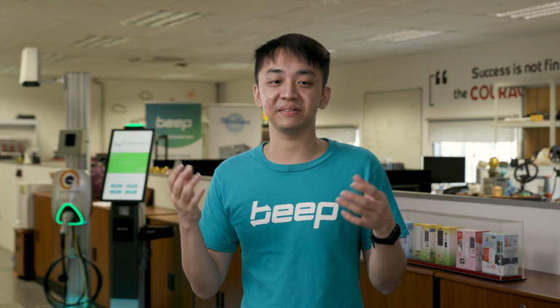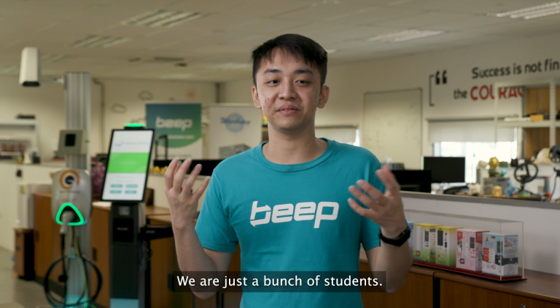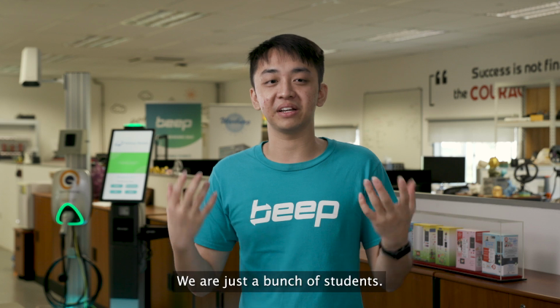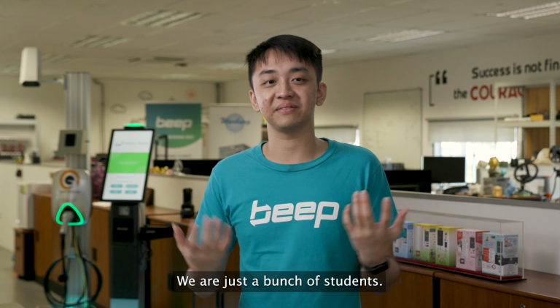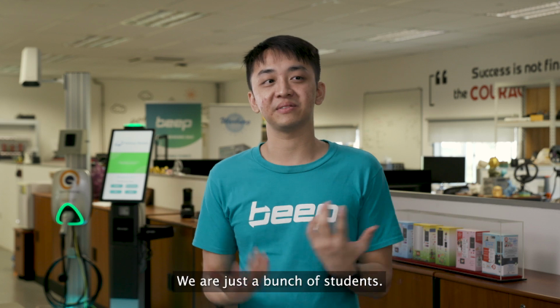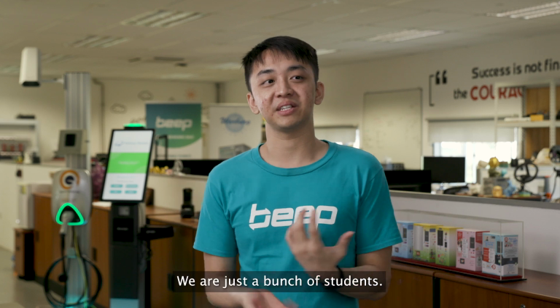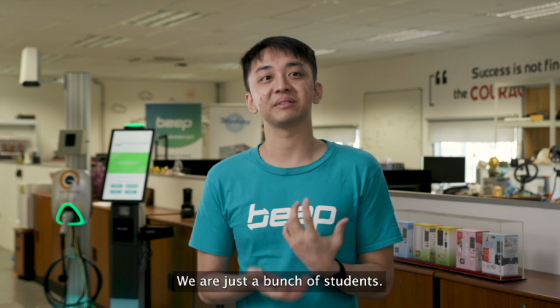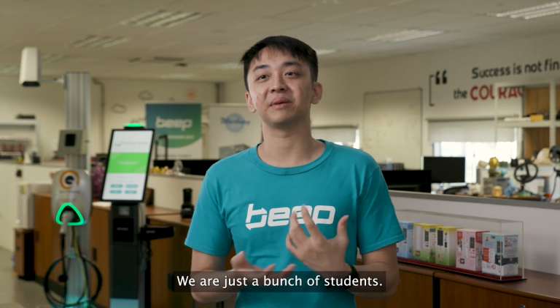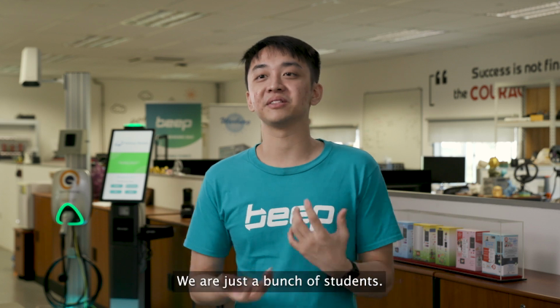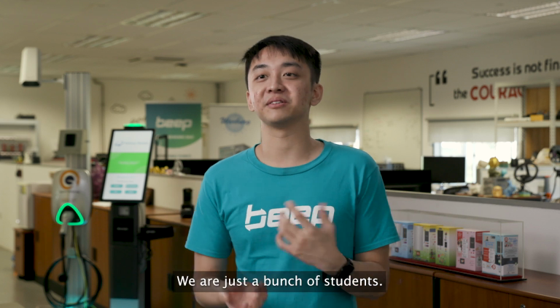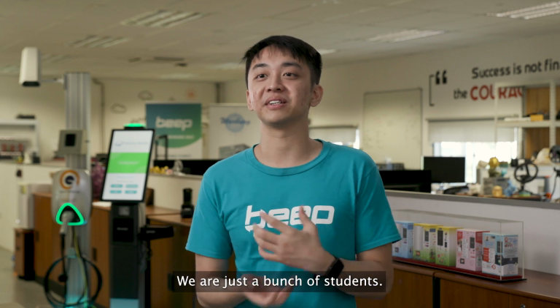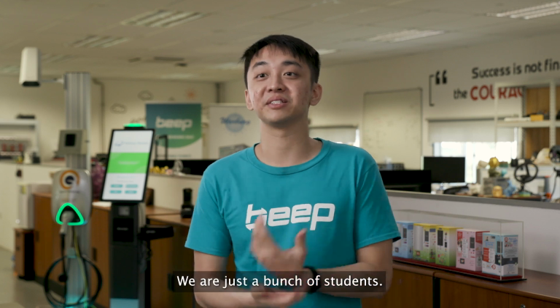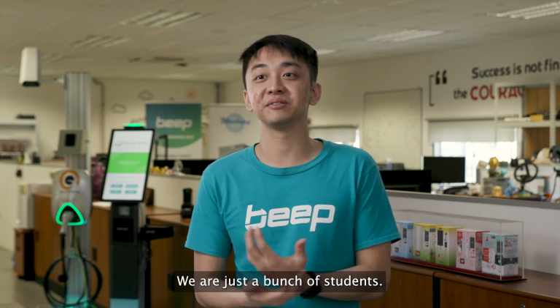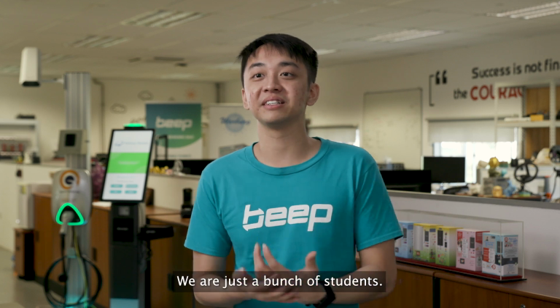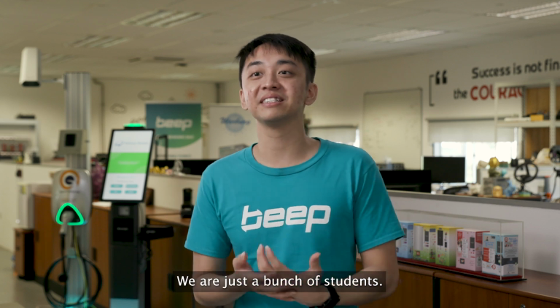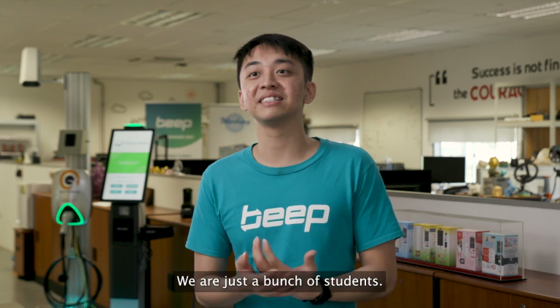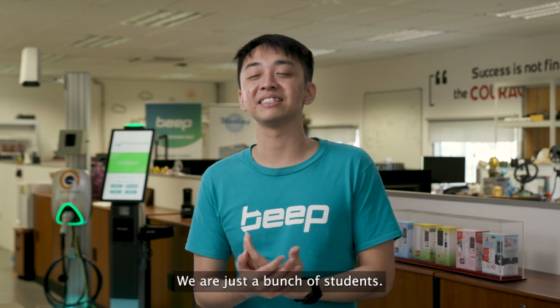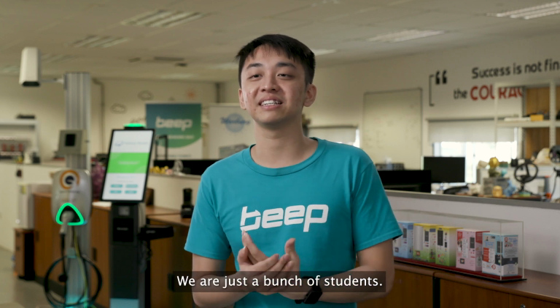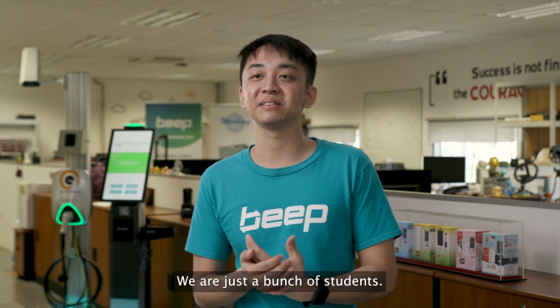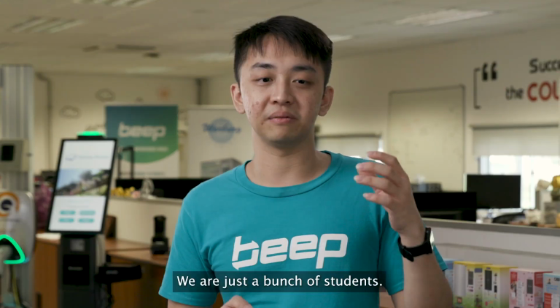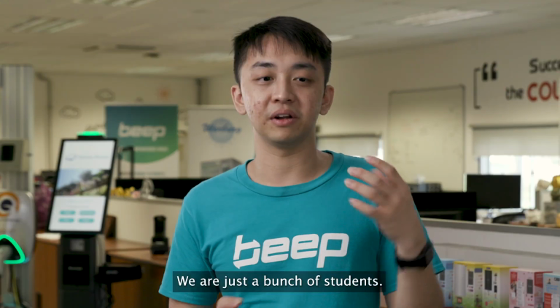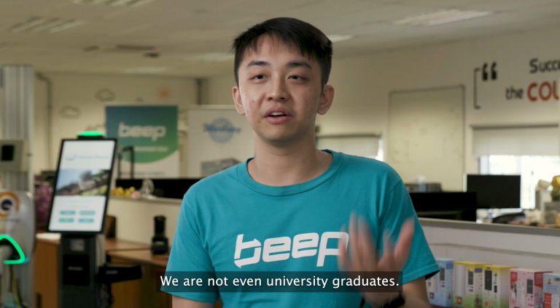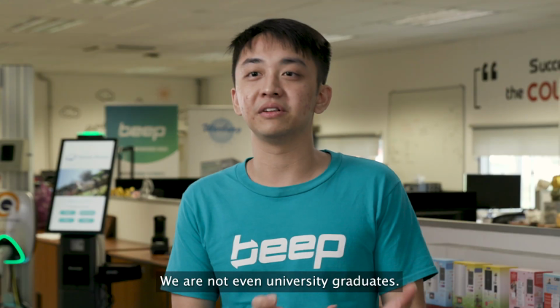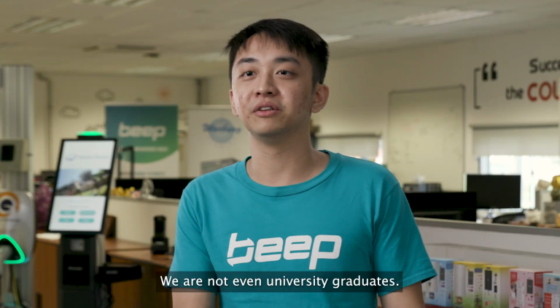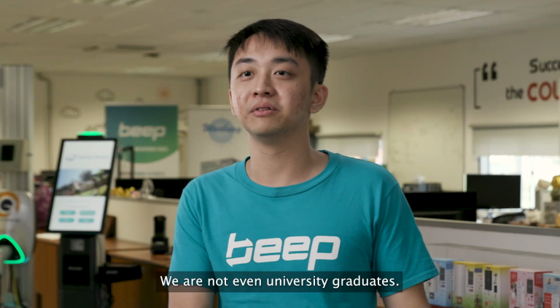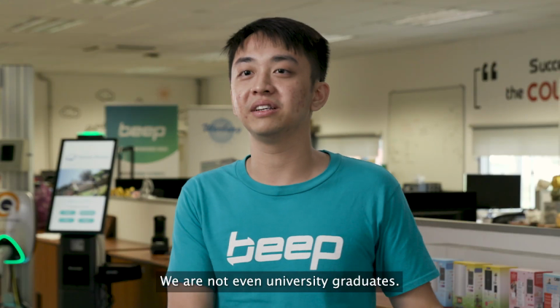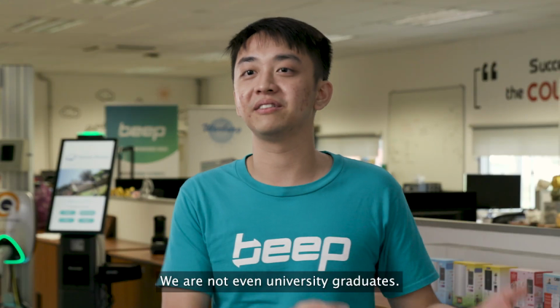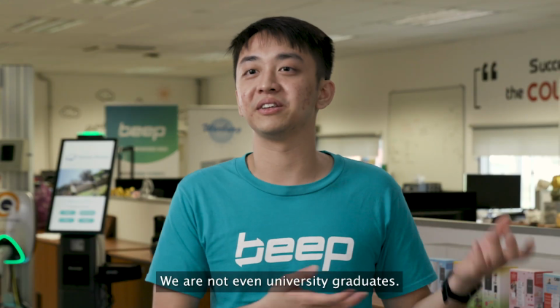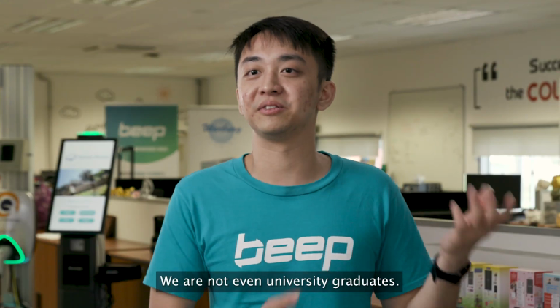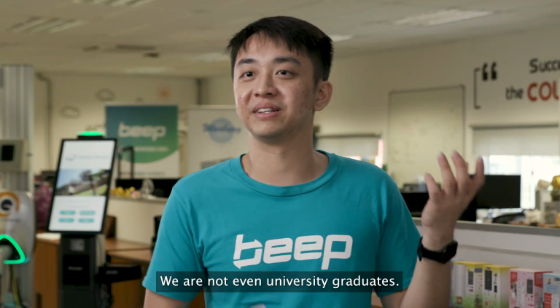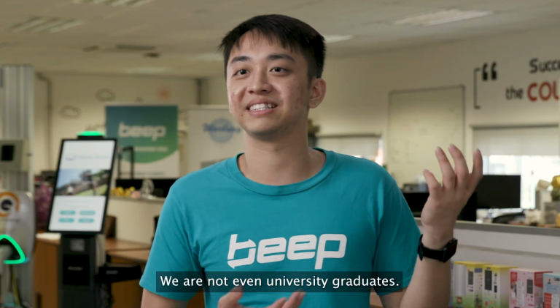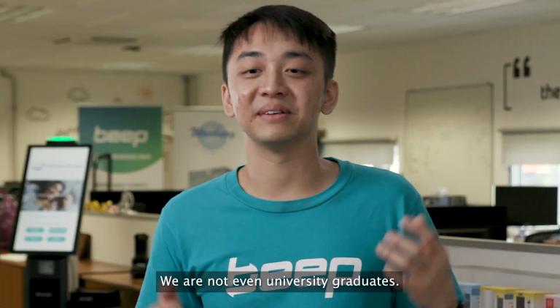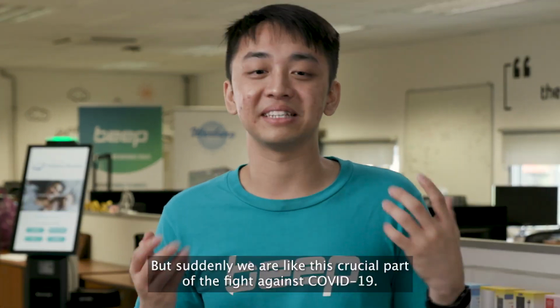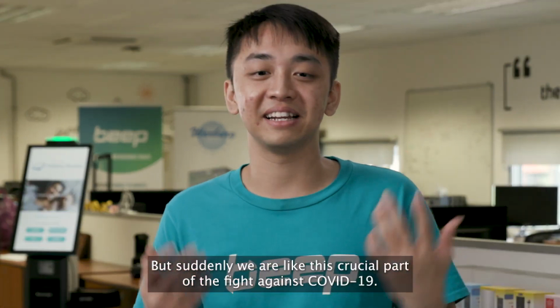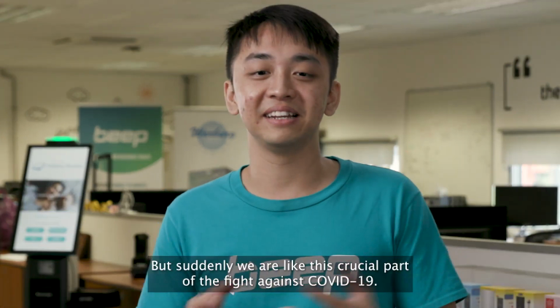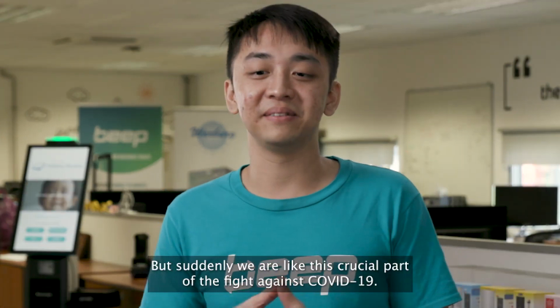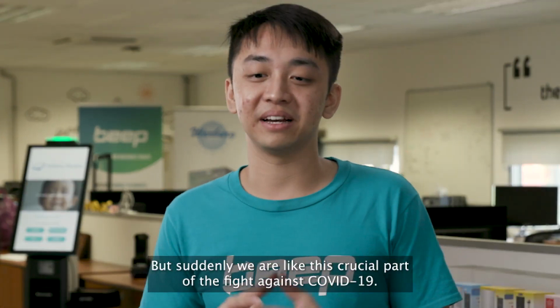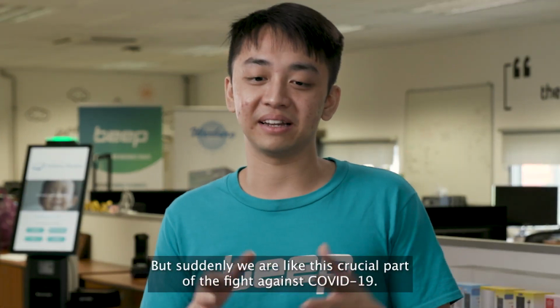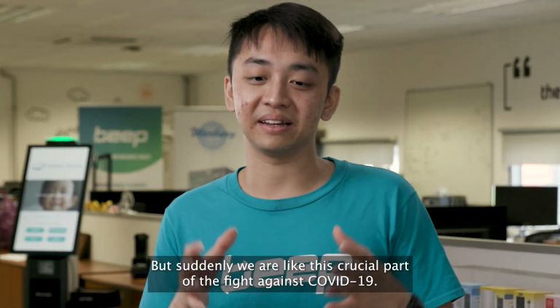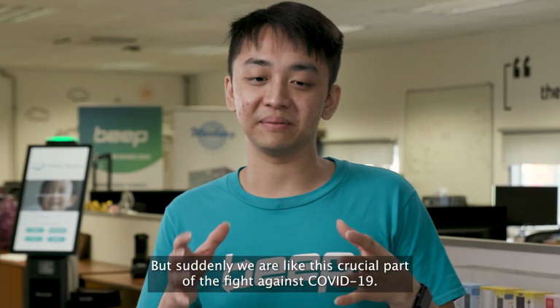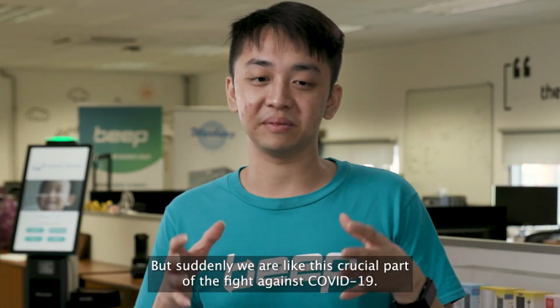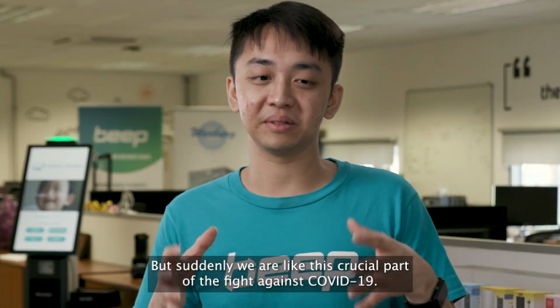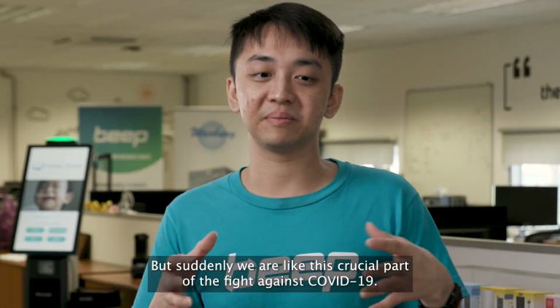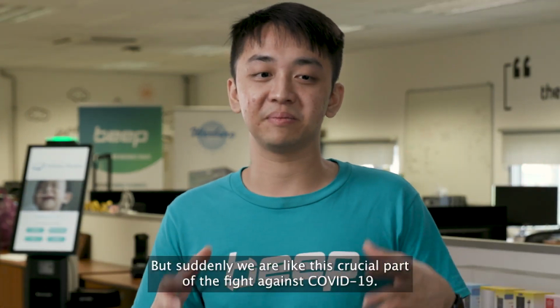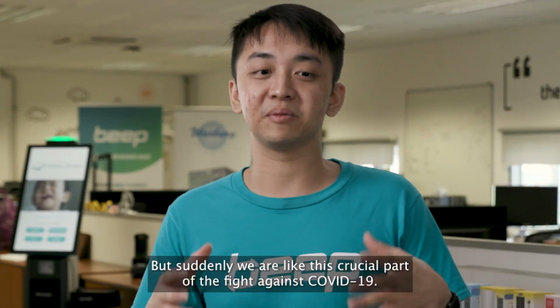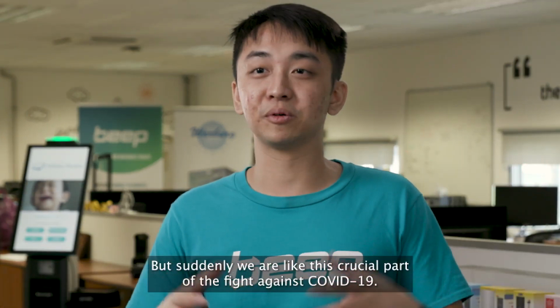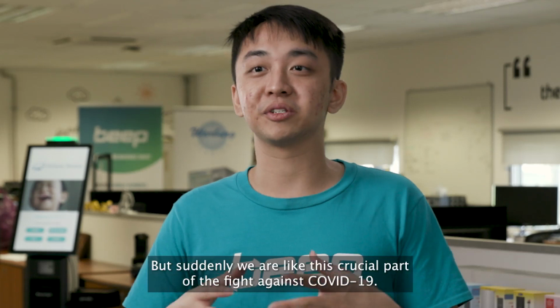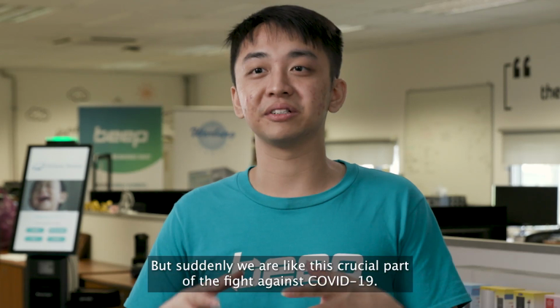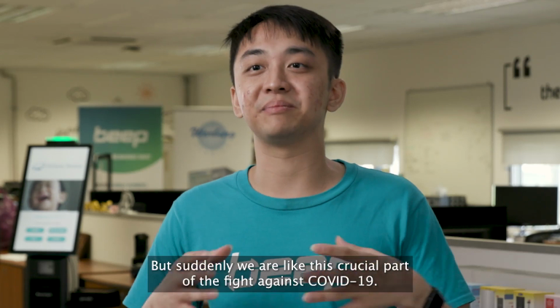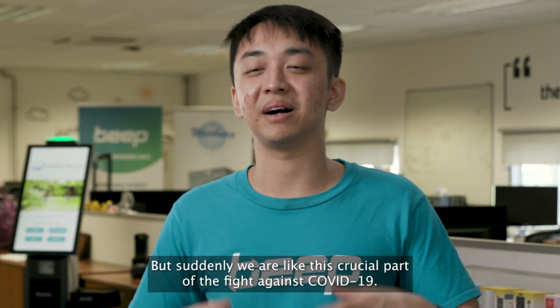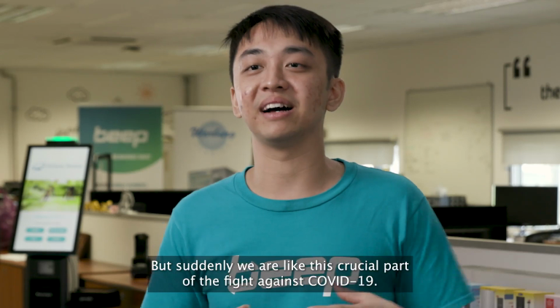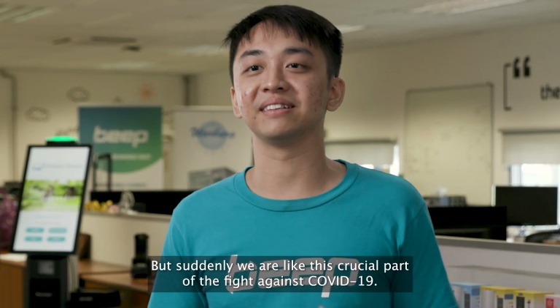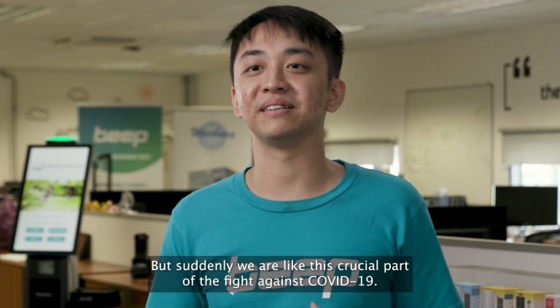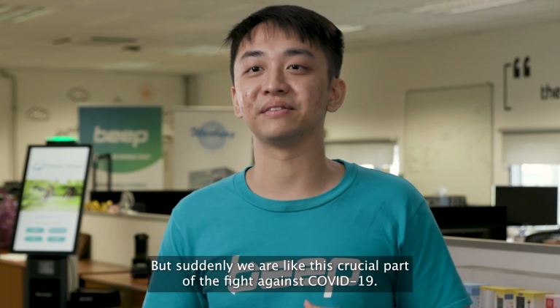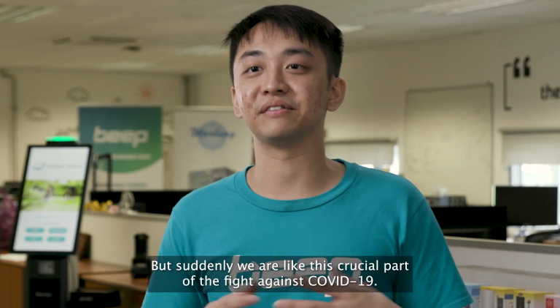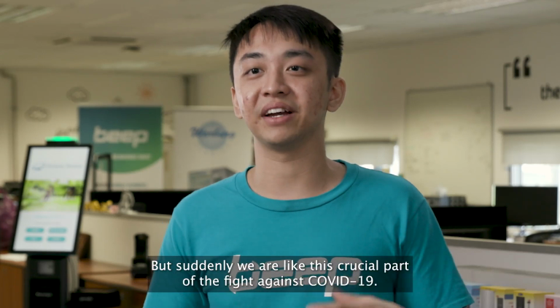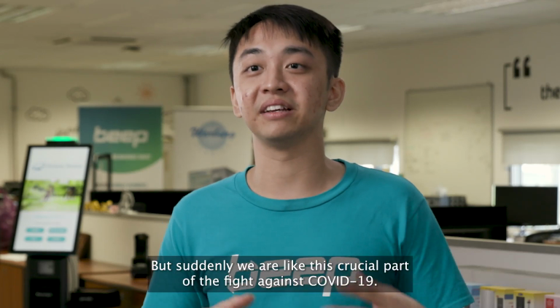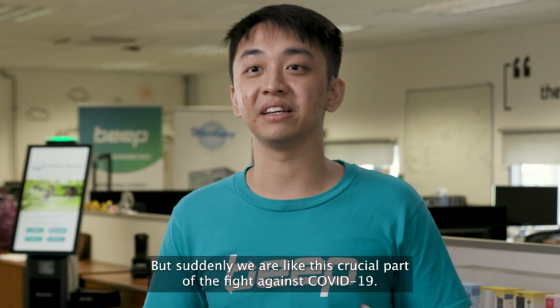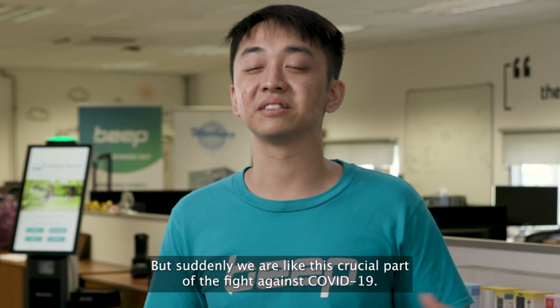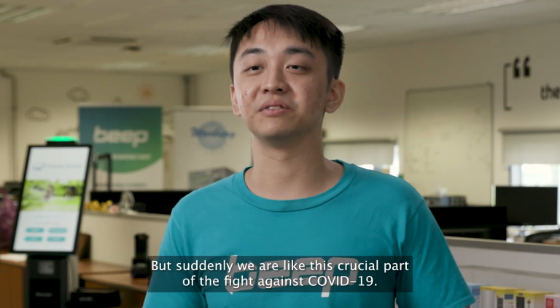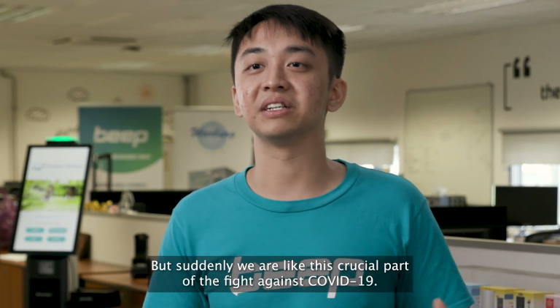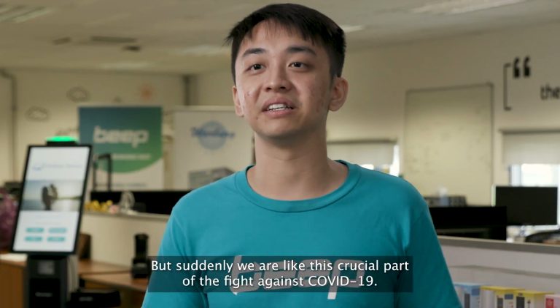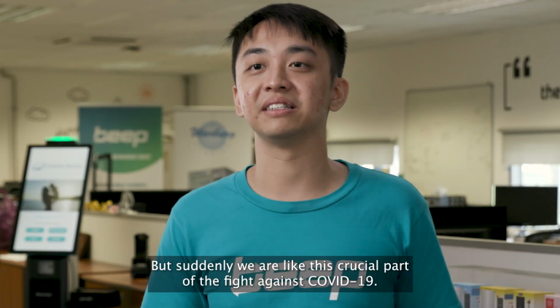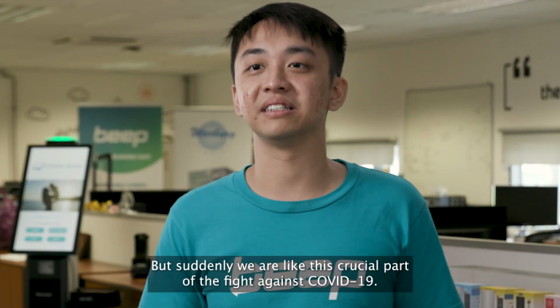We are just a bunch of students in a sense. We're not even uni graduates. But suddenly we are like this crucial part of the fight against COVID-19.